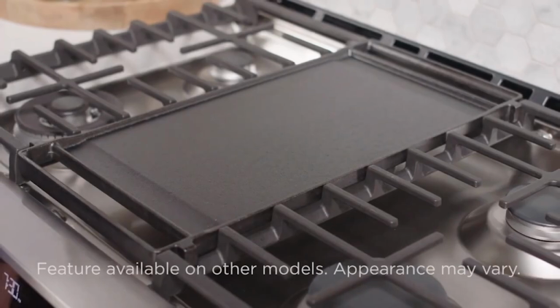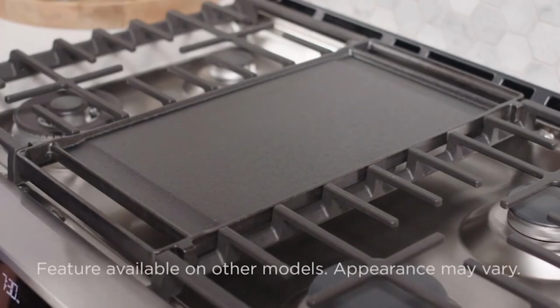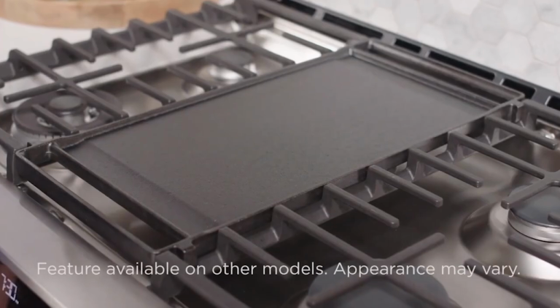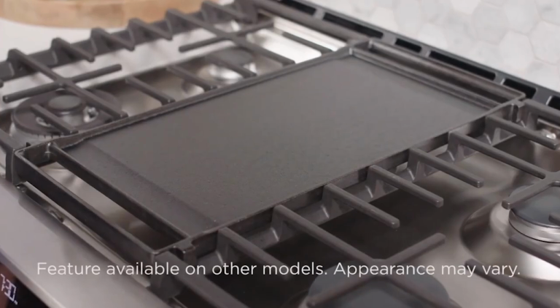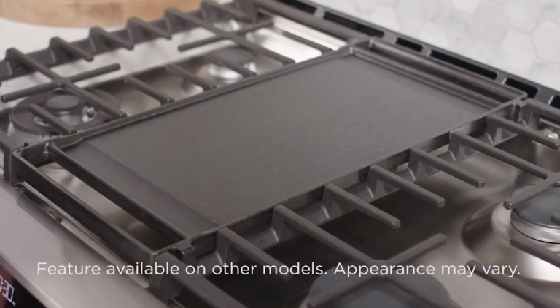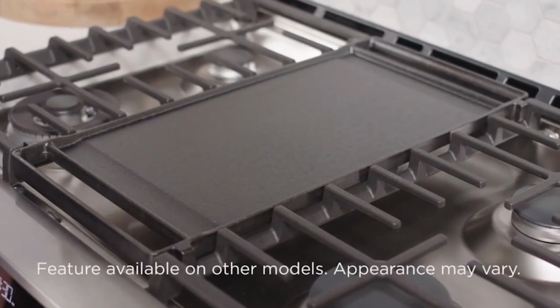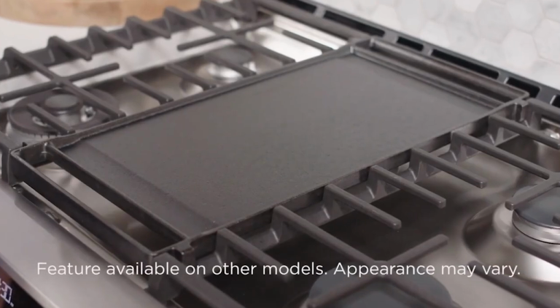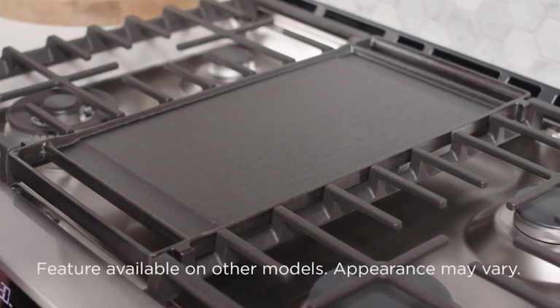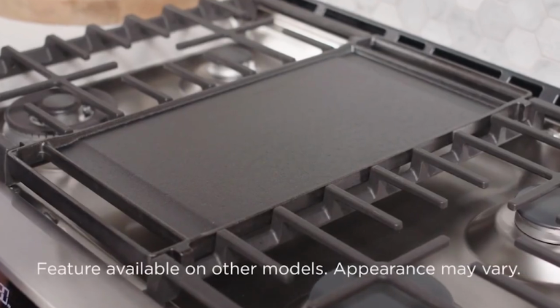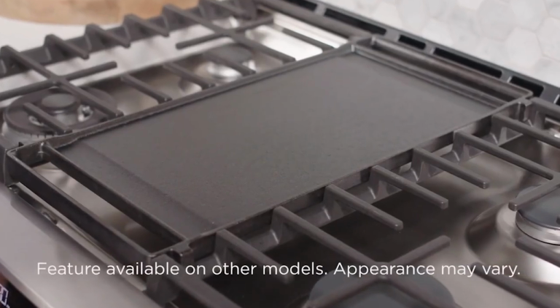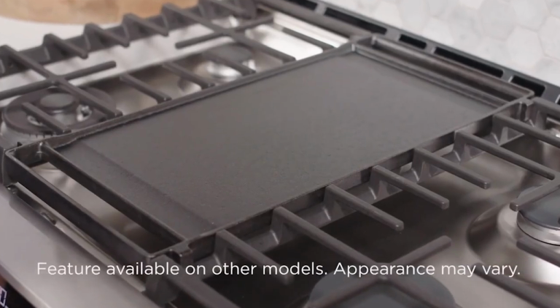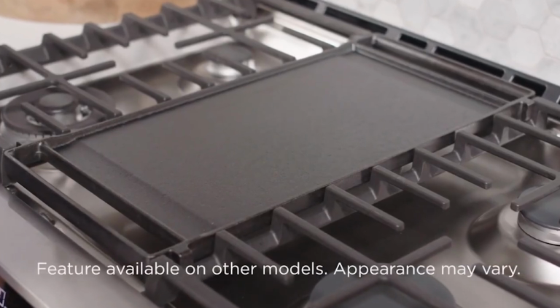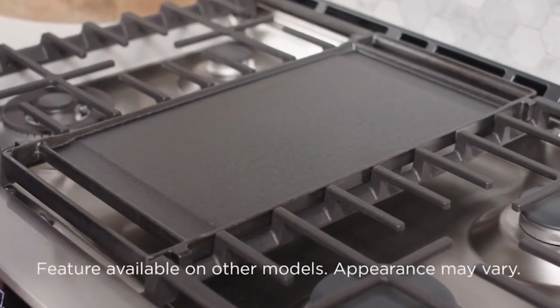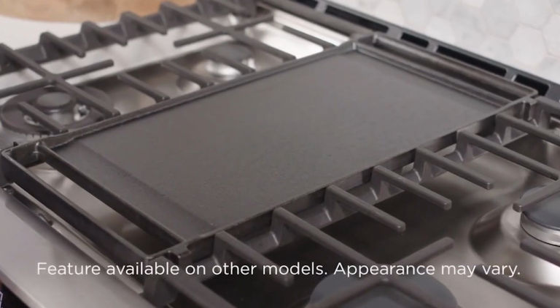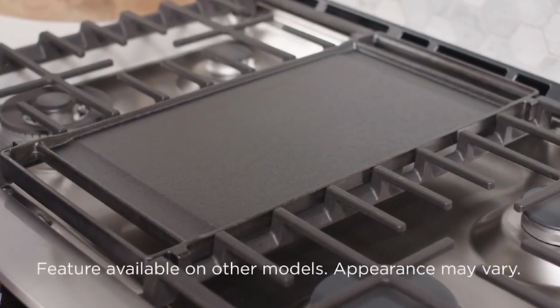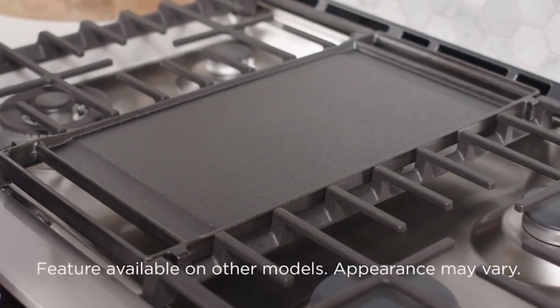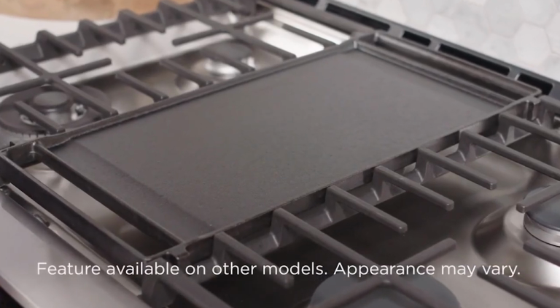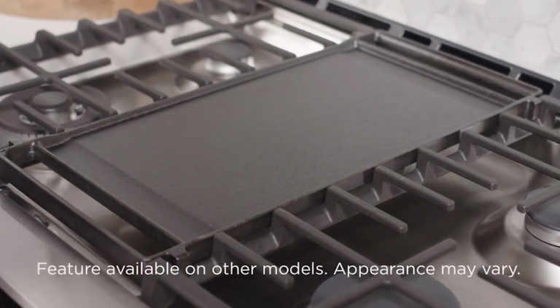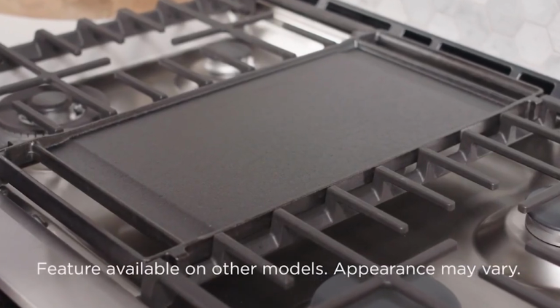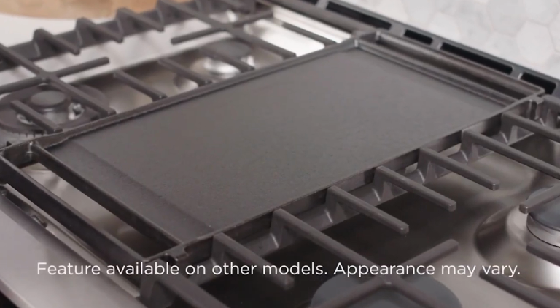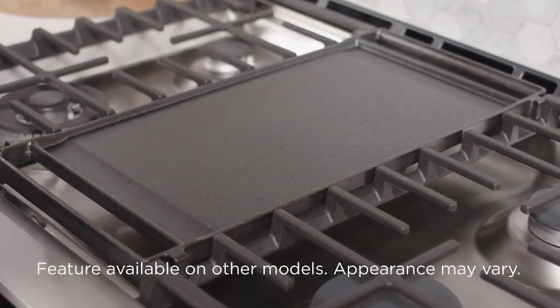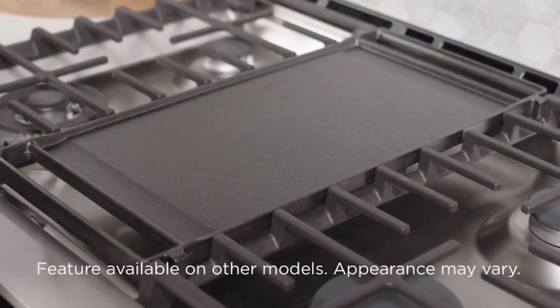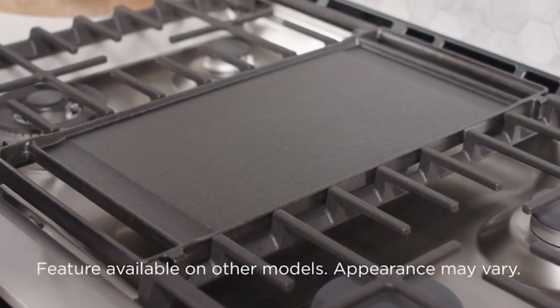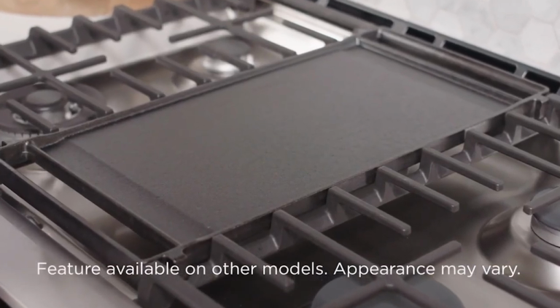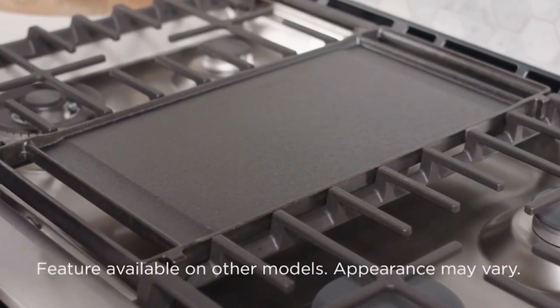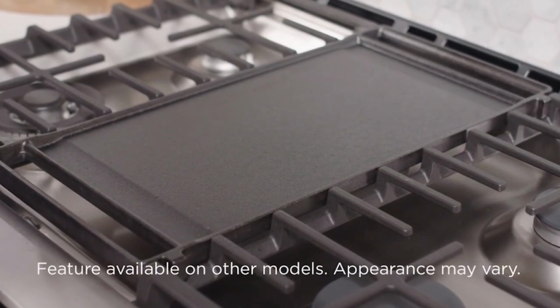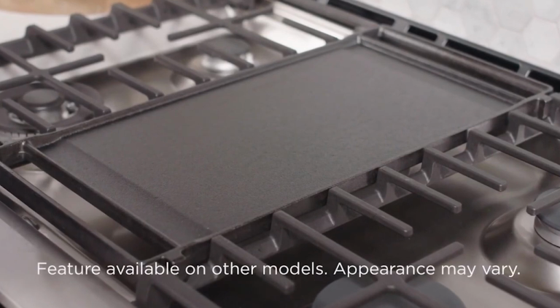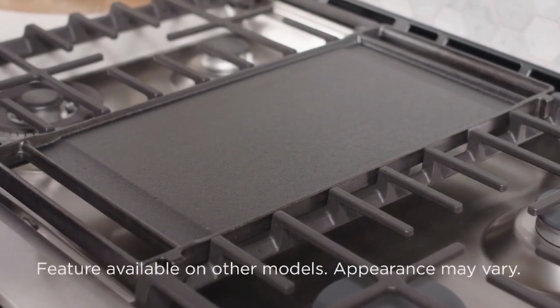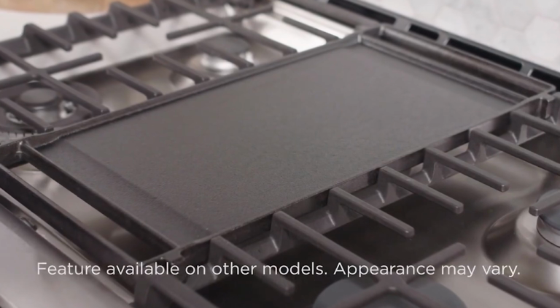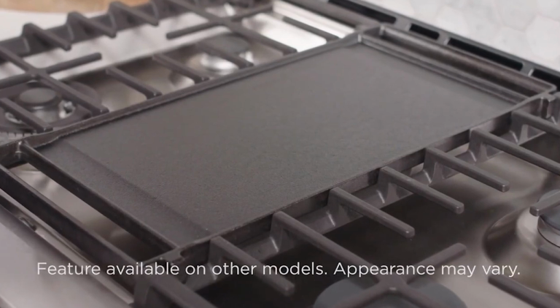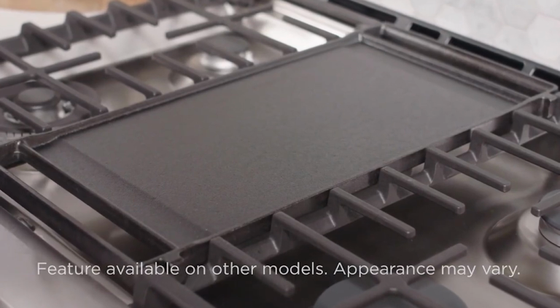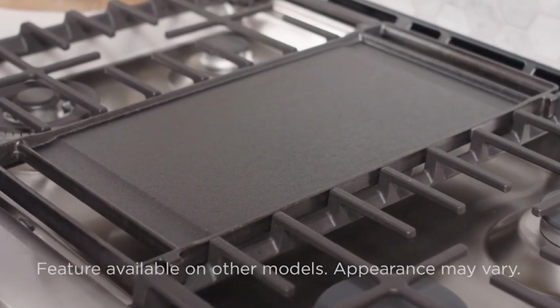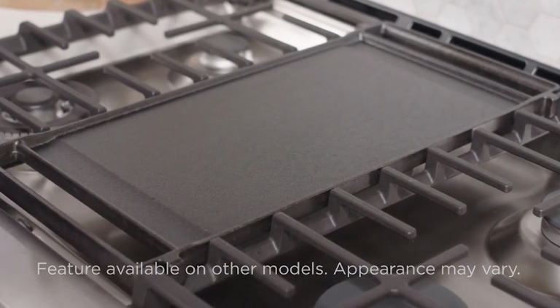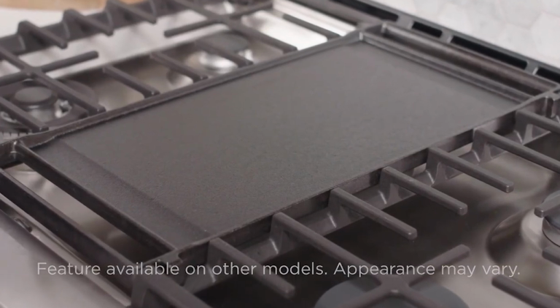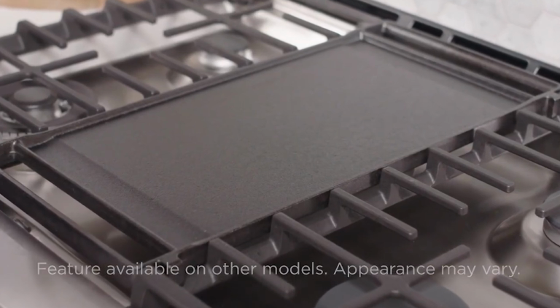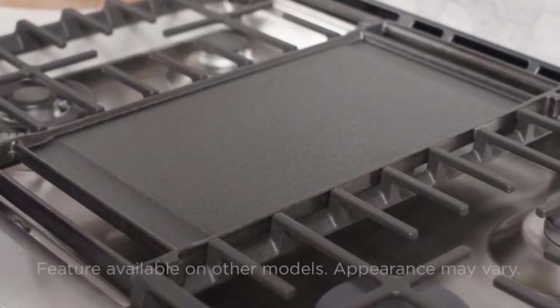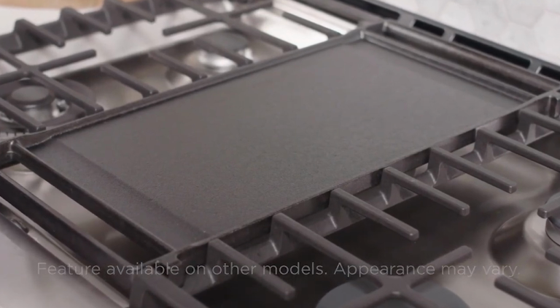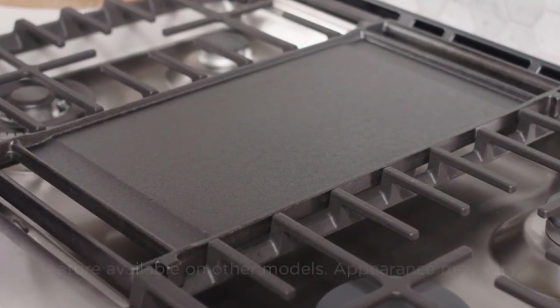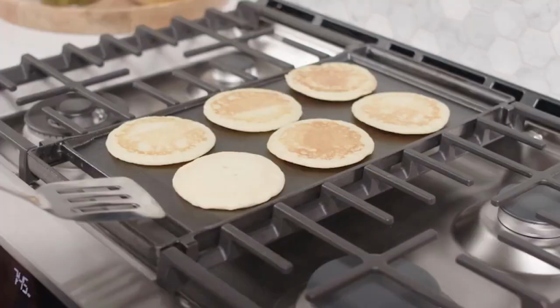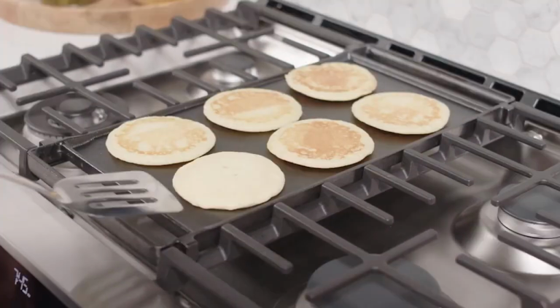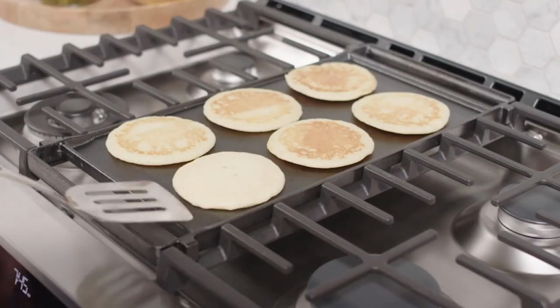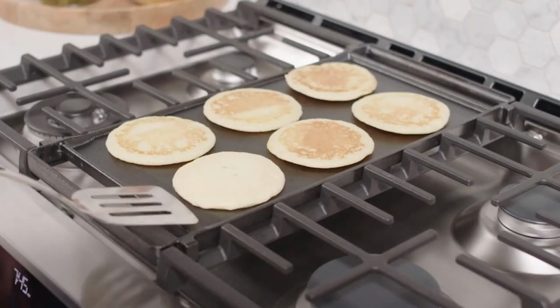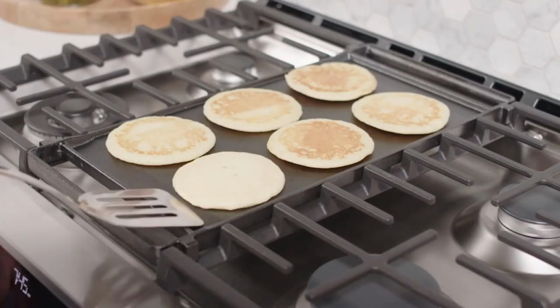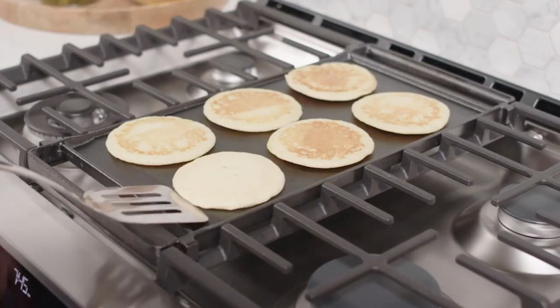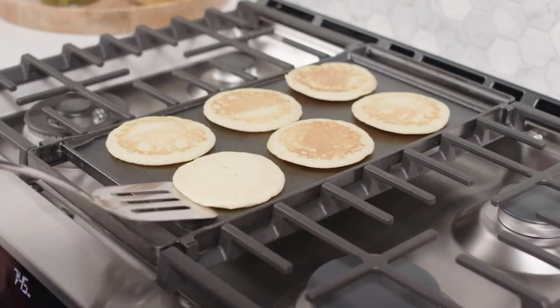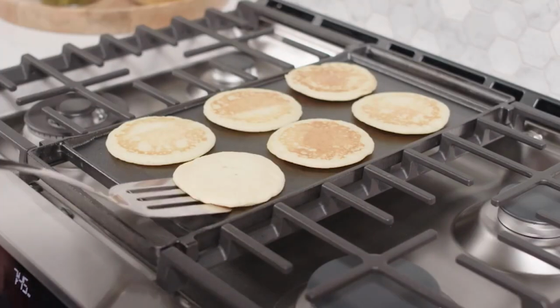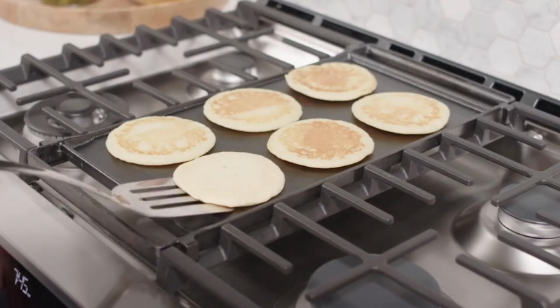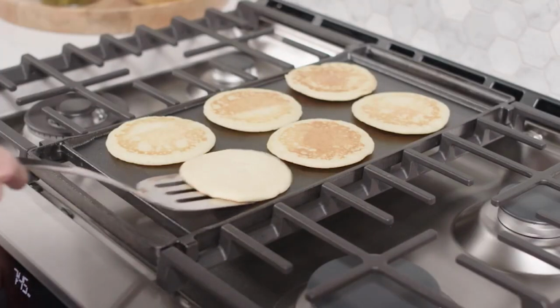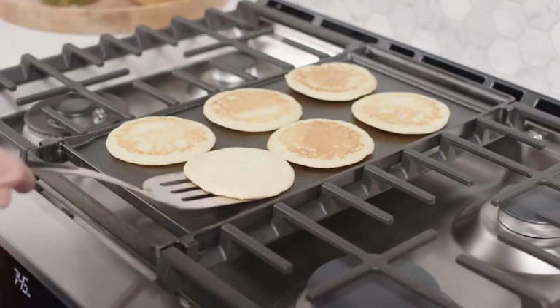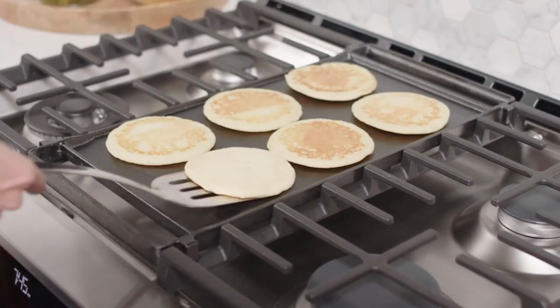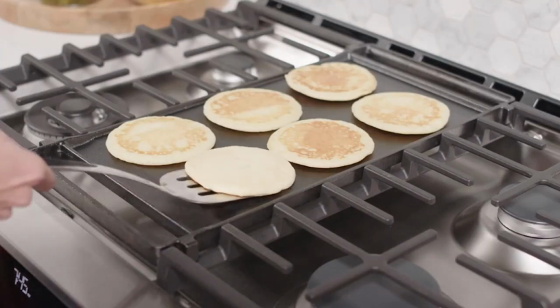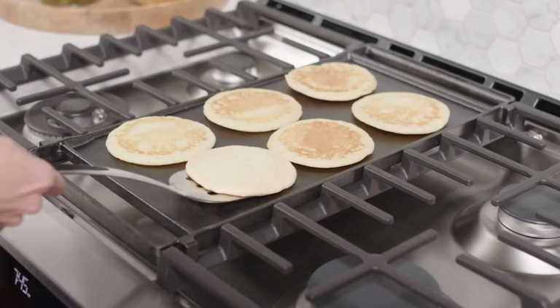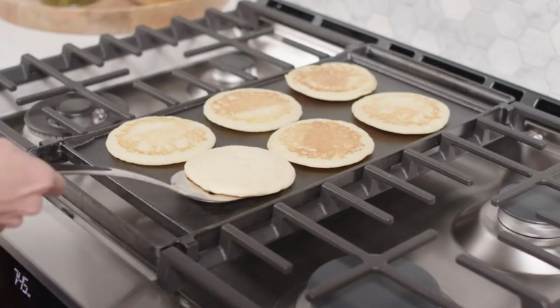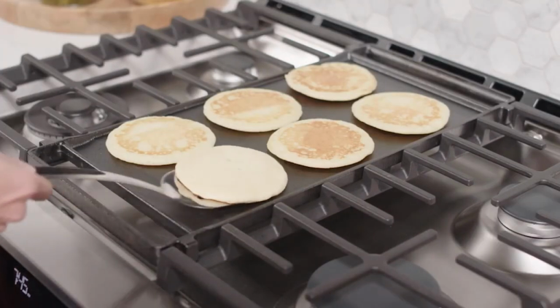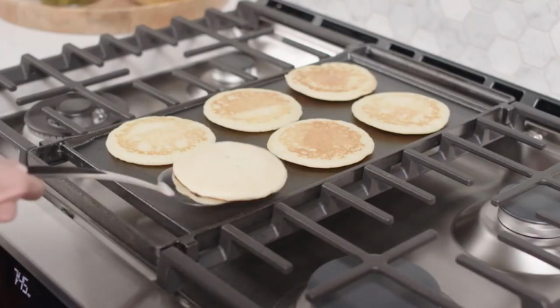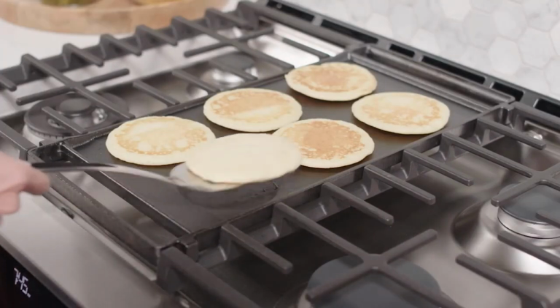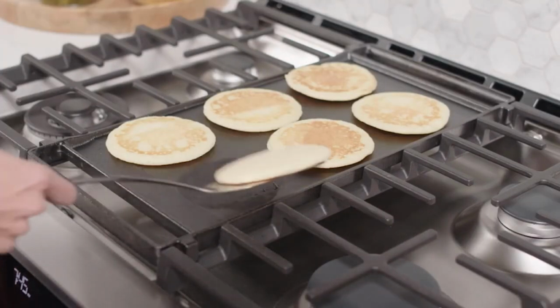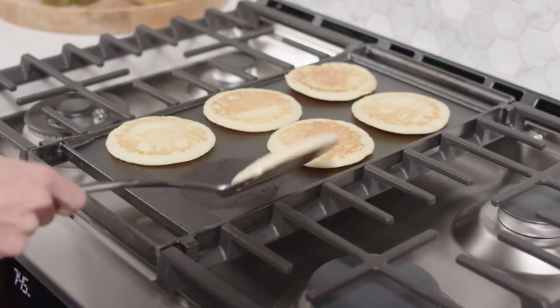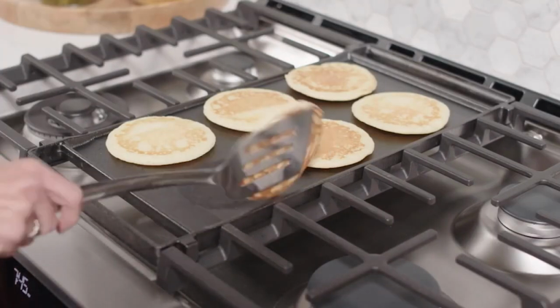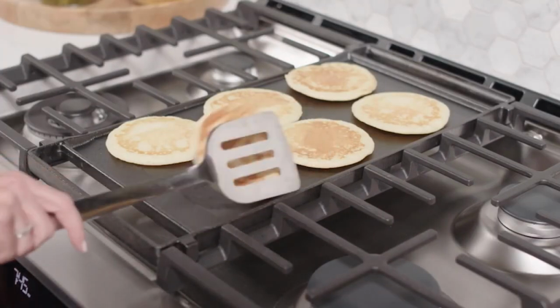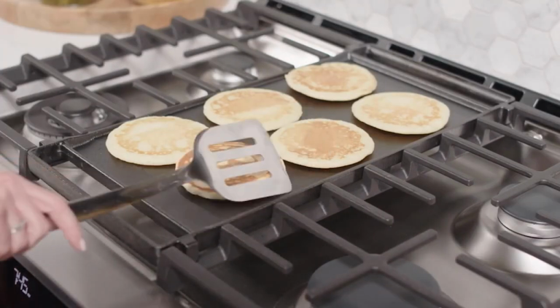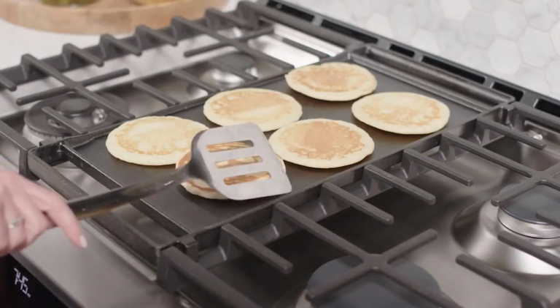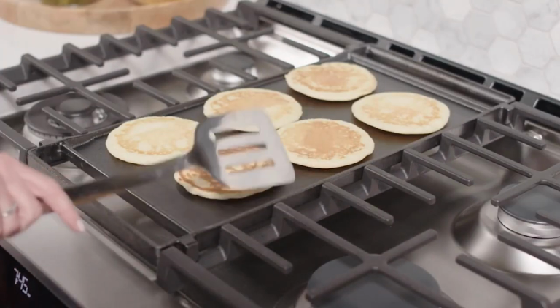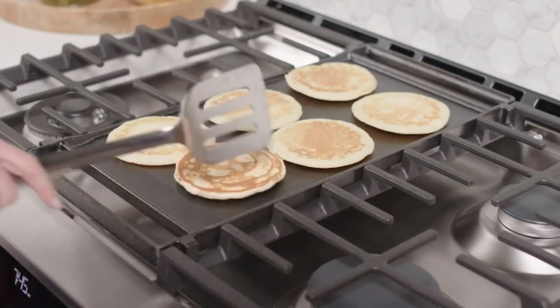This product has an integrated griddle that adds versatility on the range, allowing you to cook almost anything your taste buds desire.